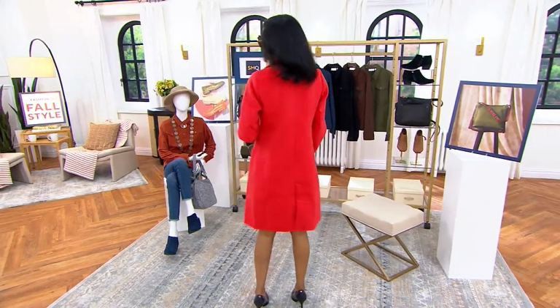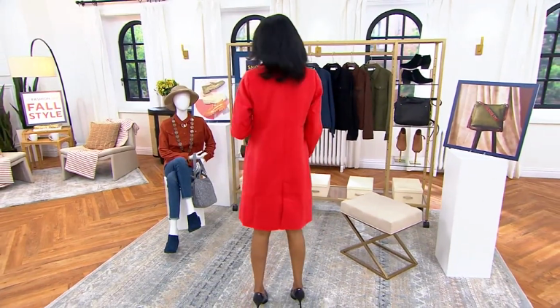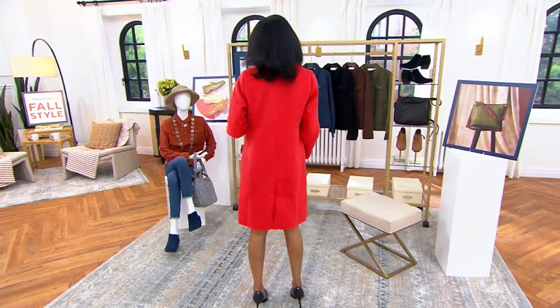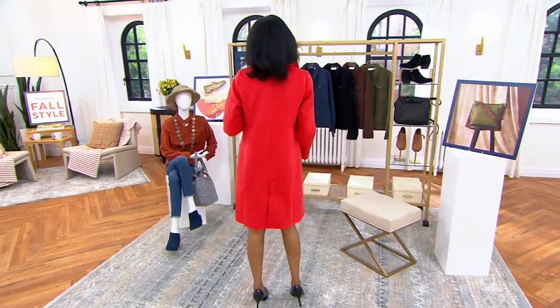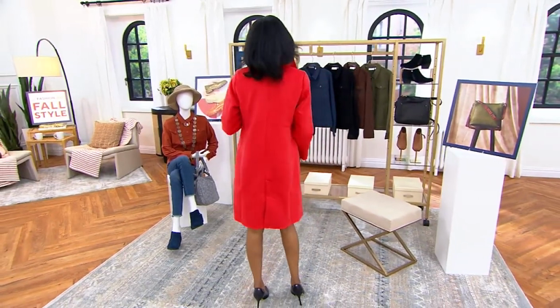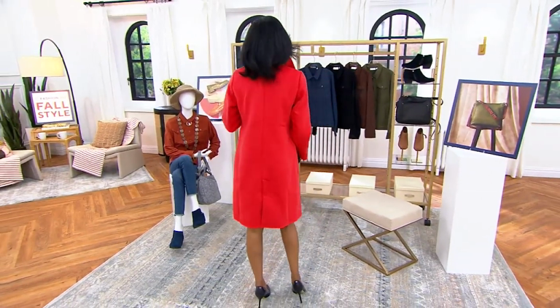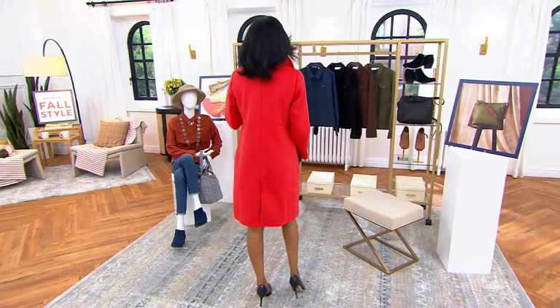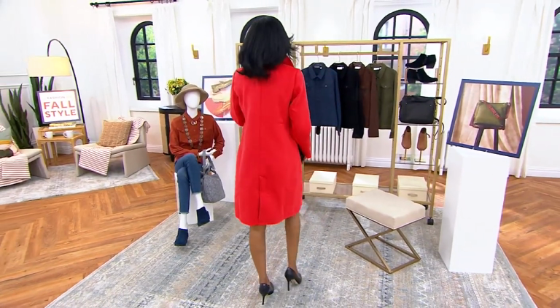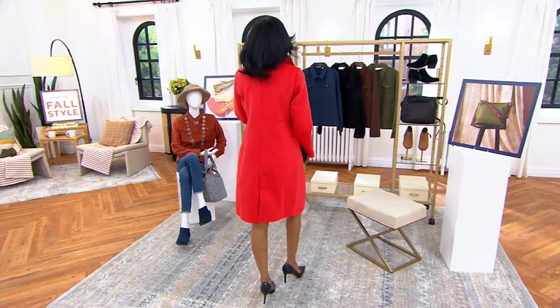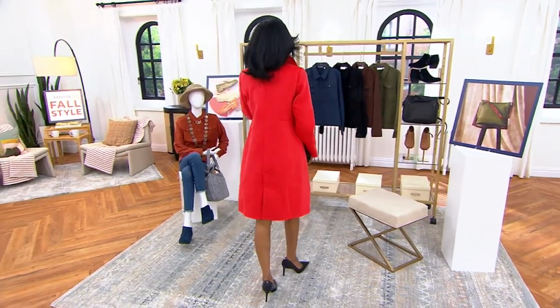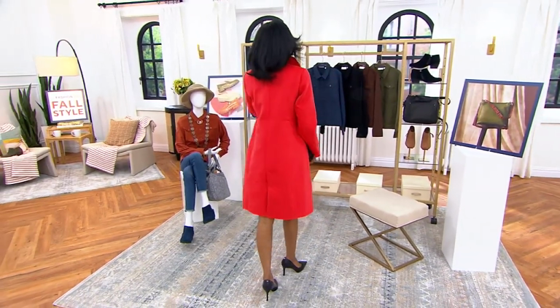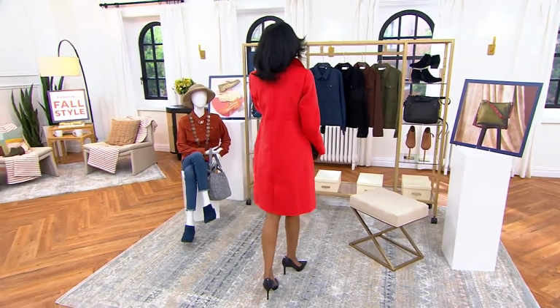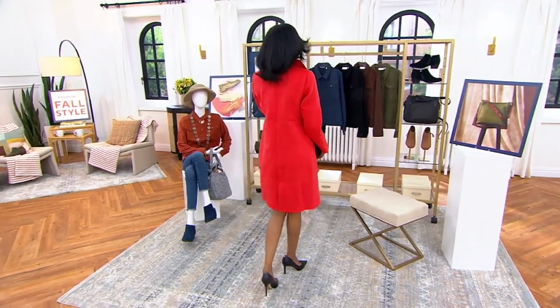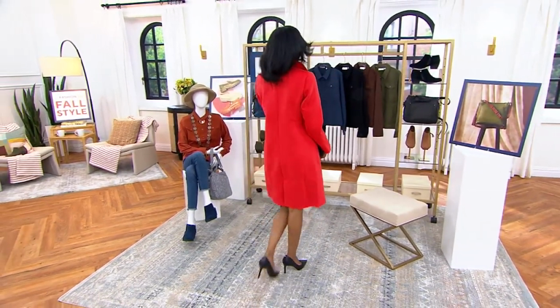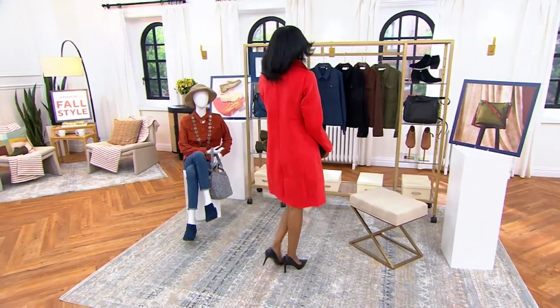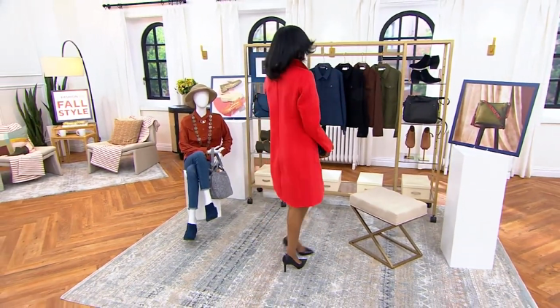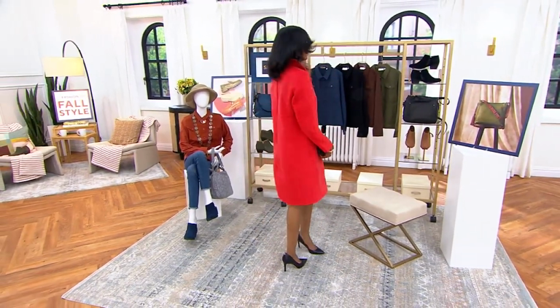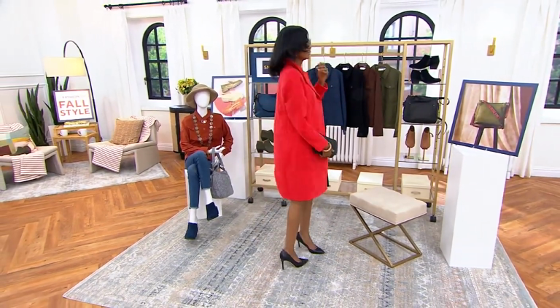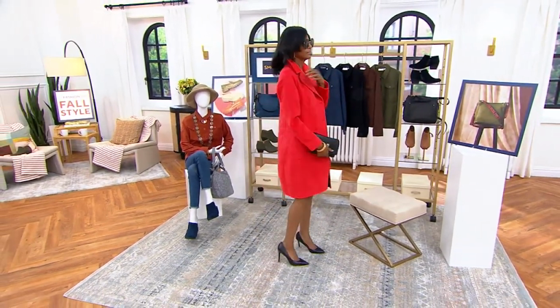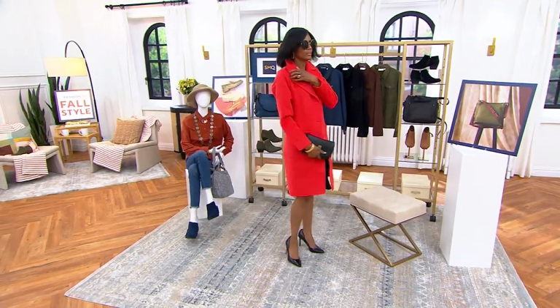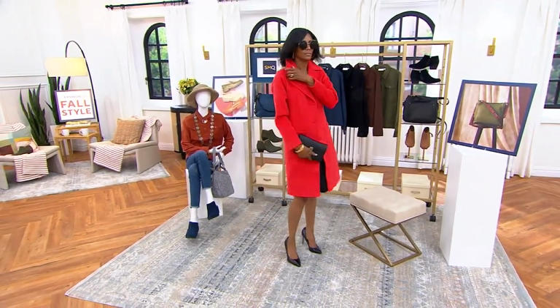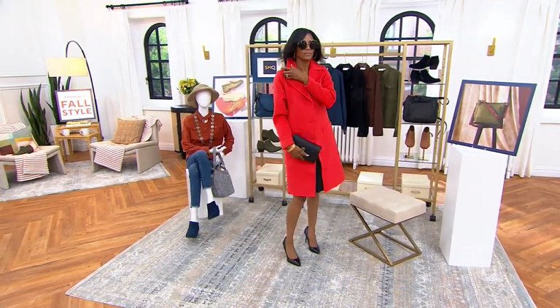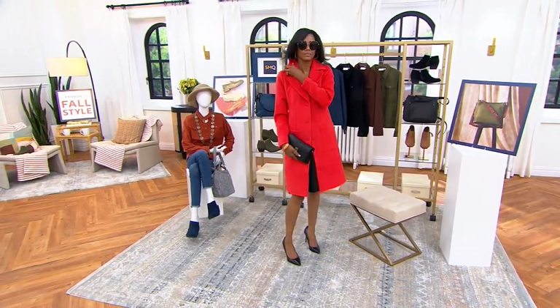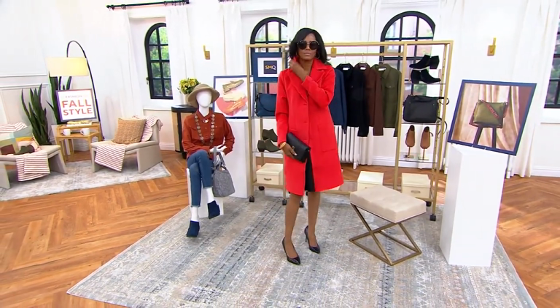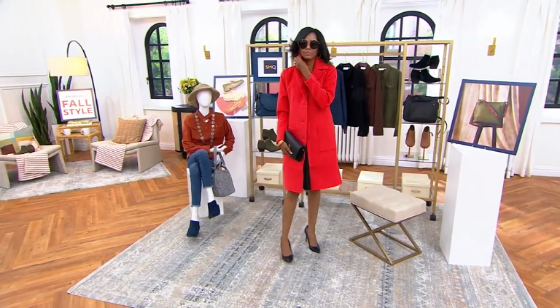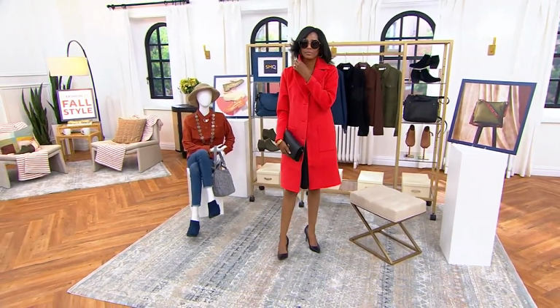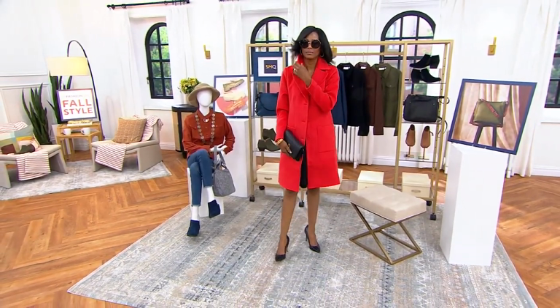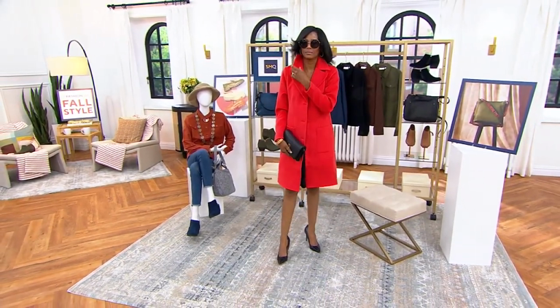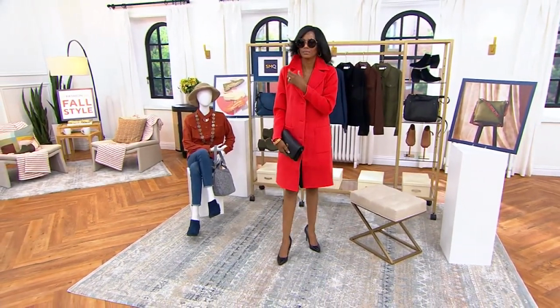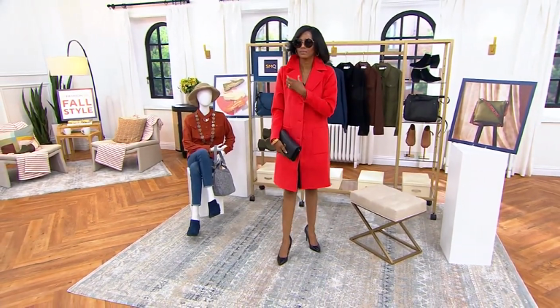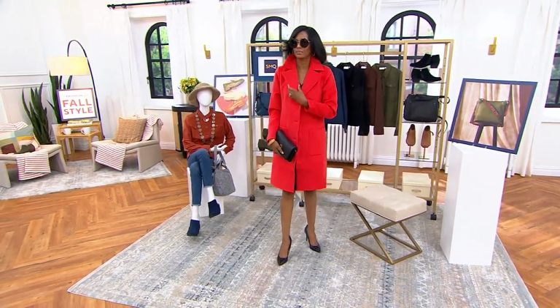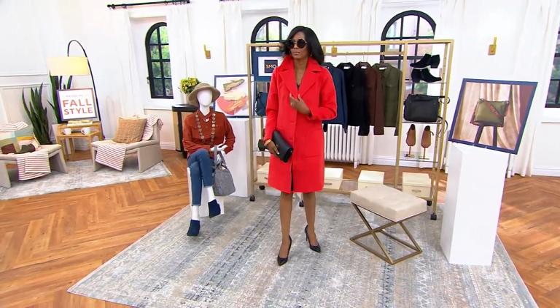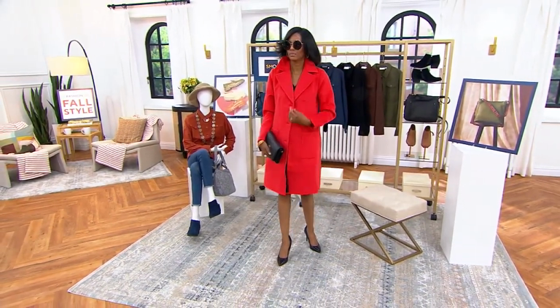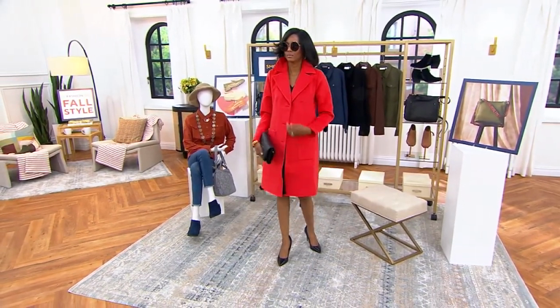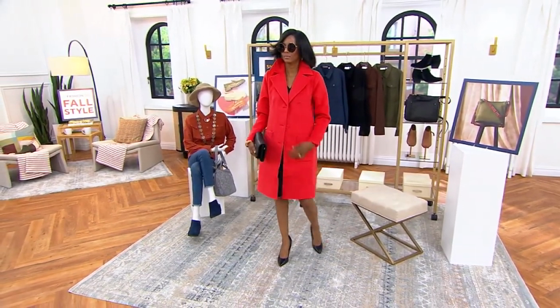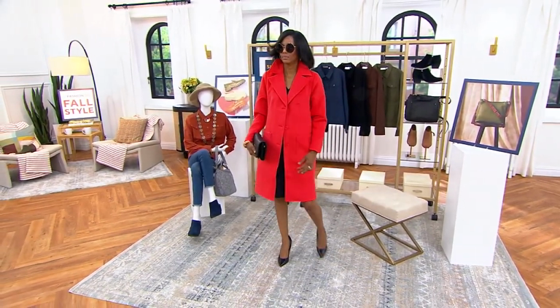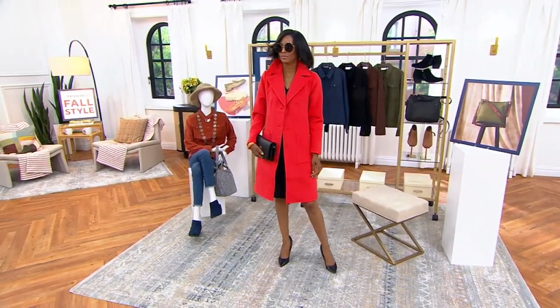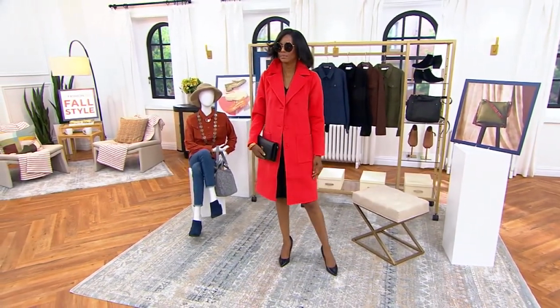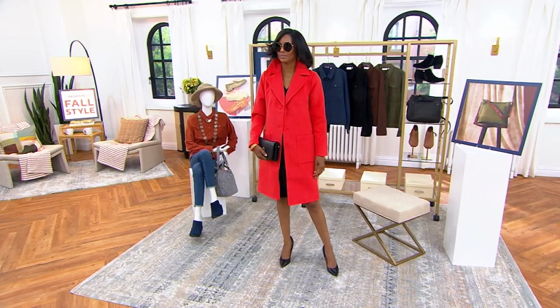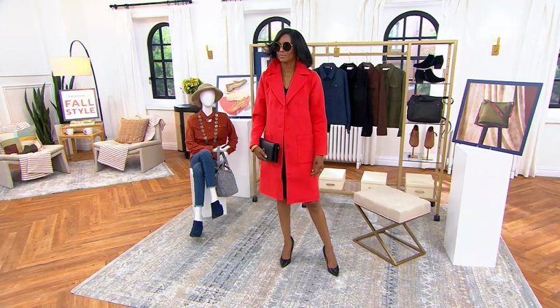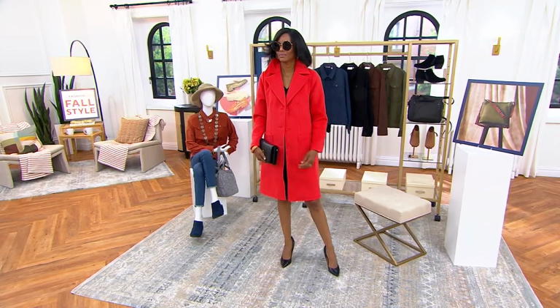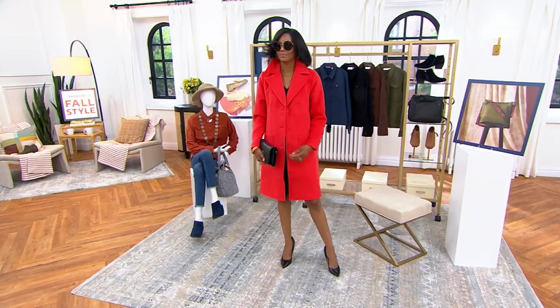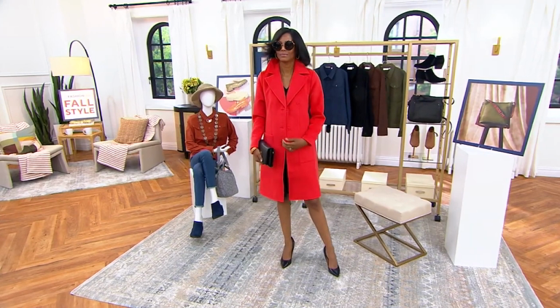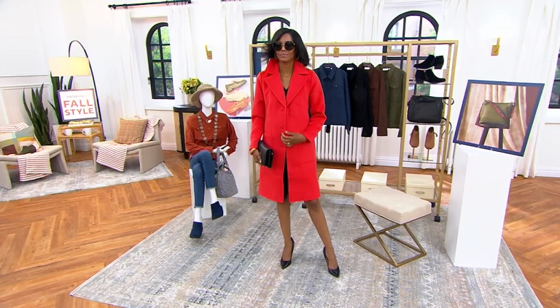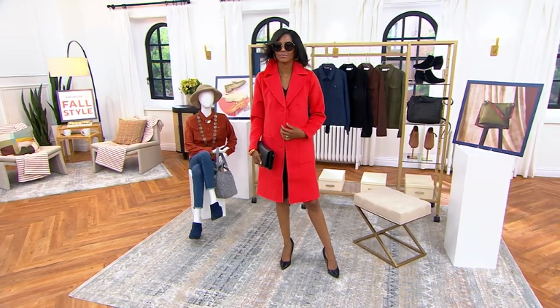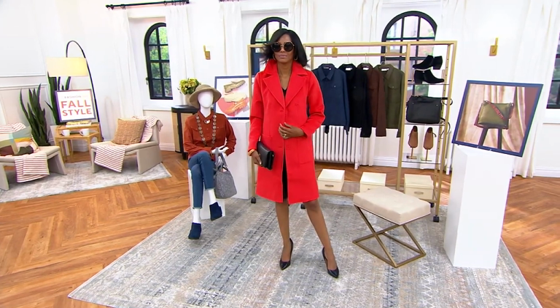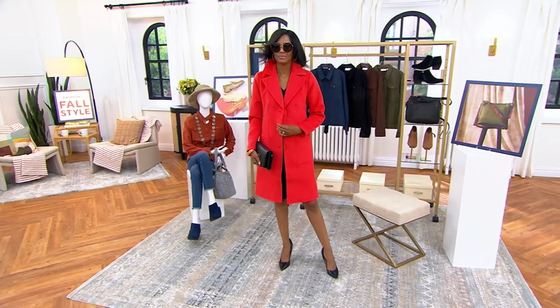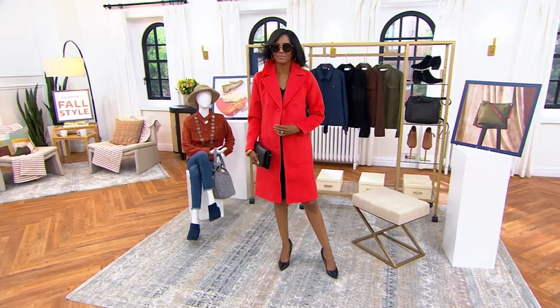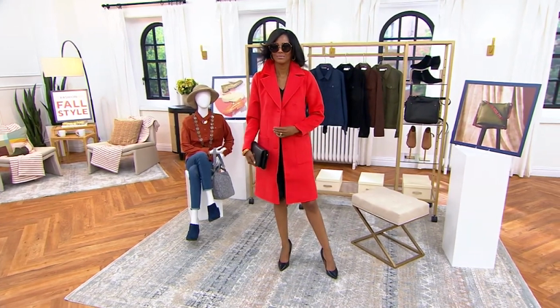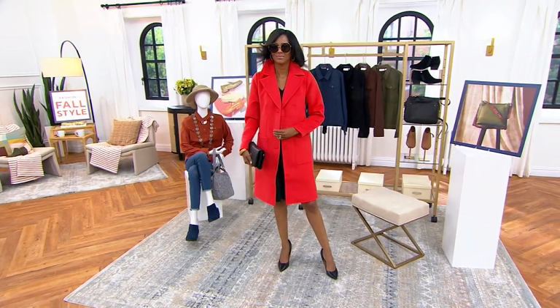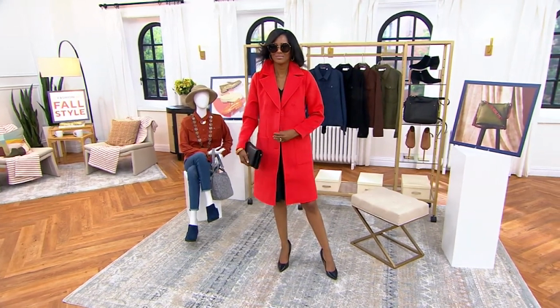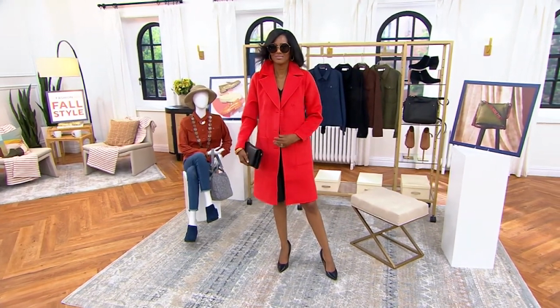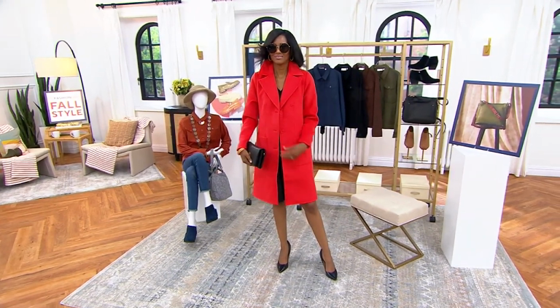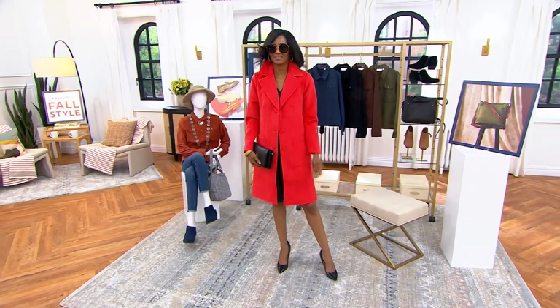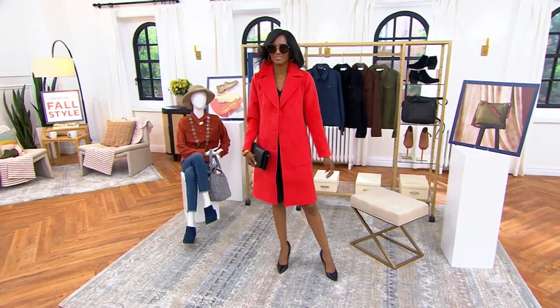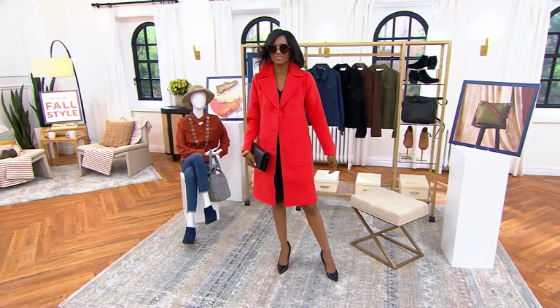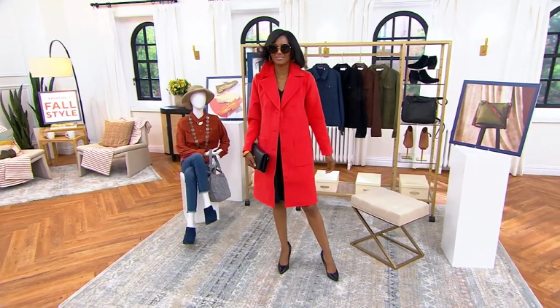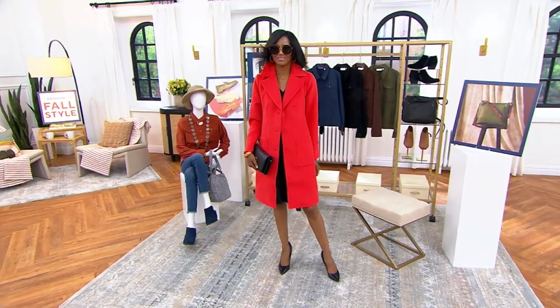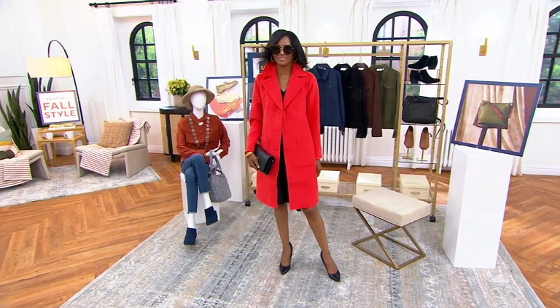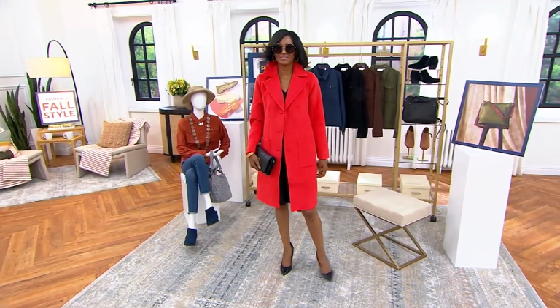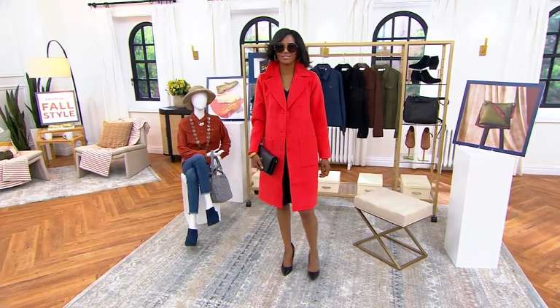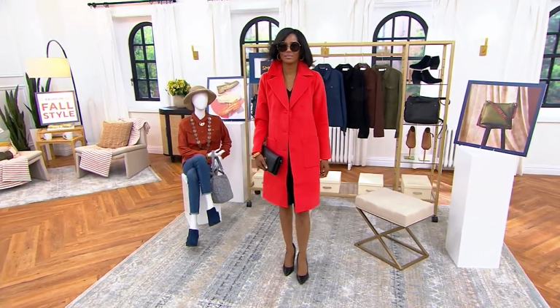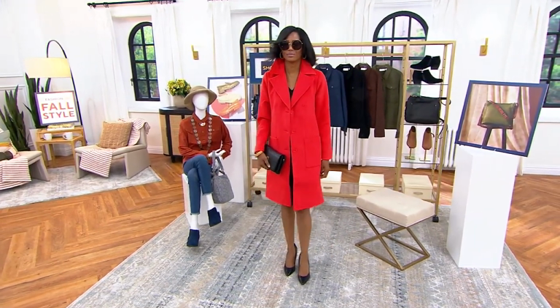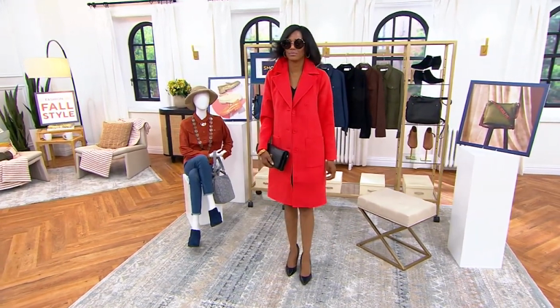This jacket. I know. Can you believe it? Can you believe the price? No, I can't. $99.98. We love a great big deal.